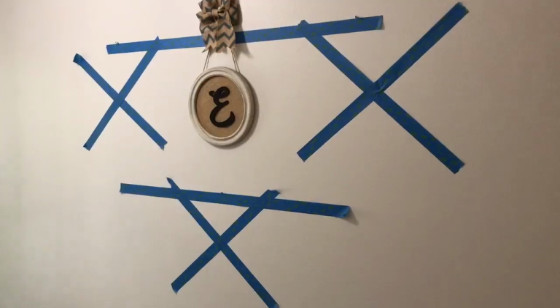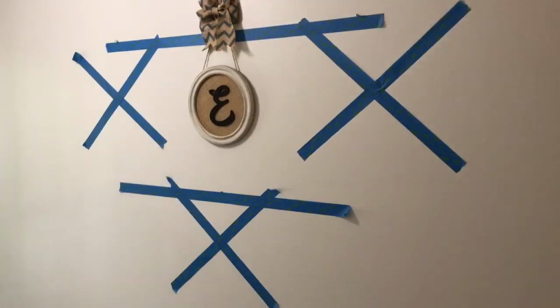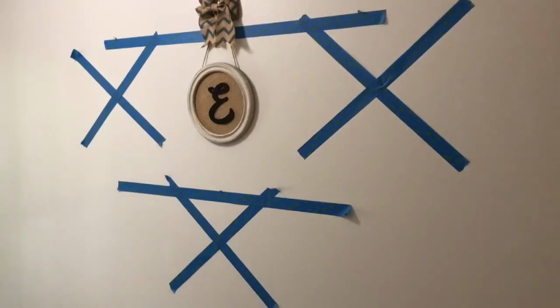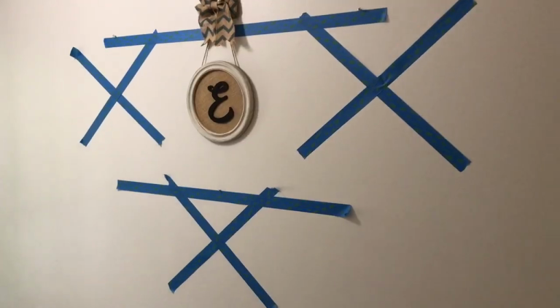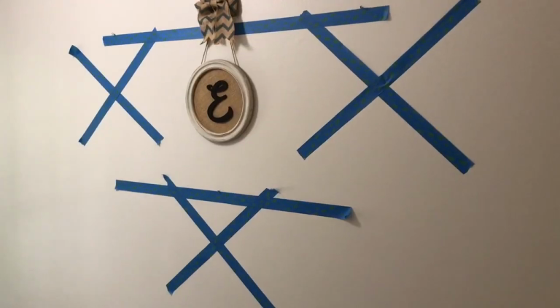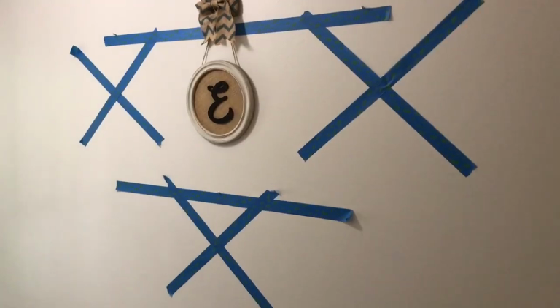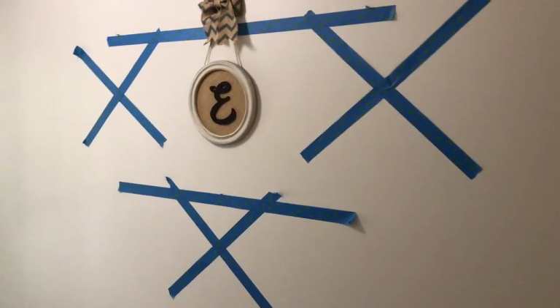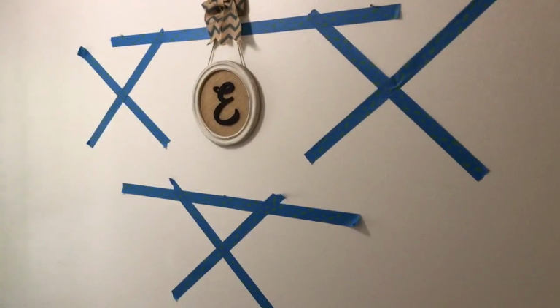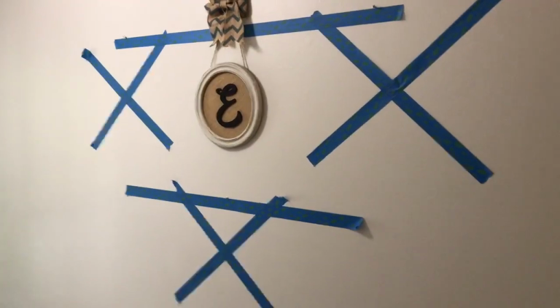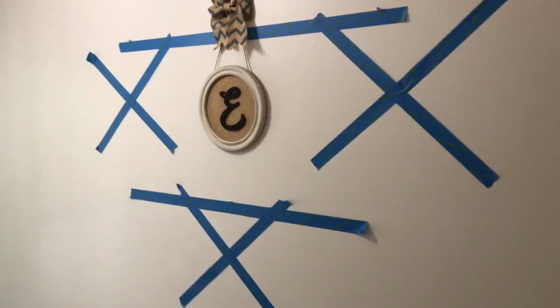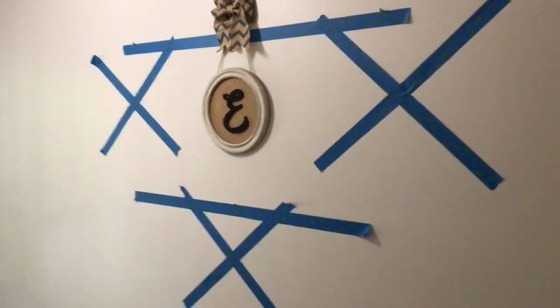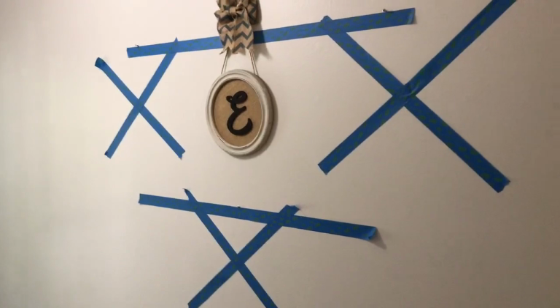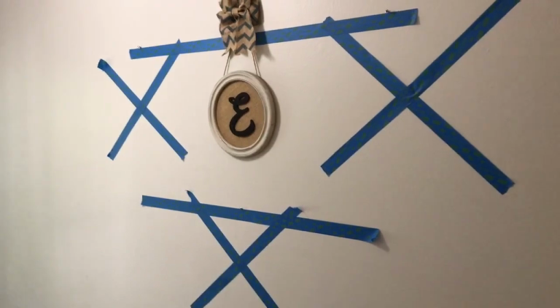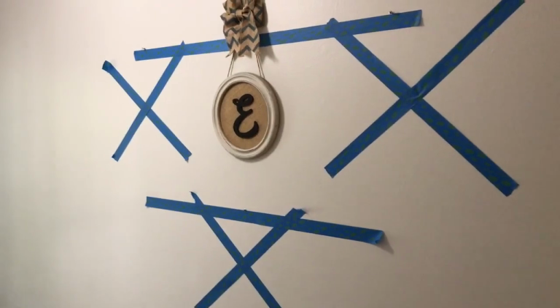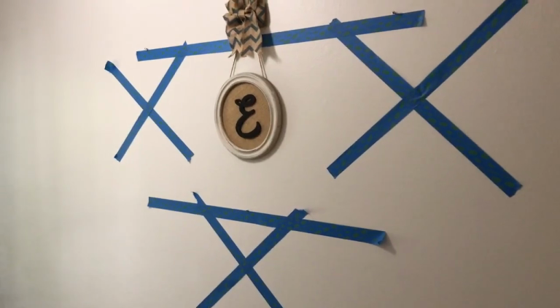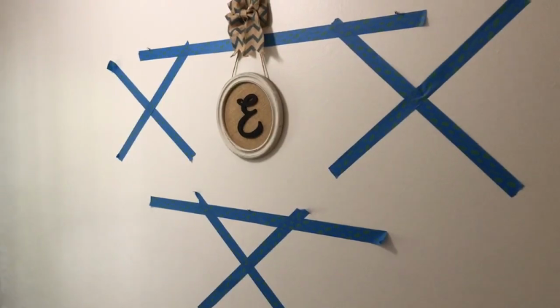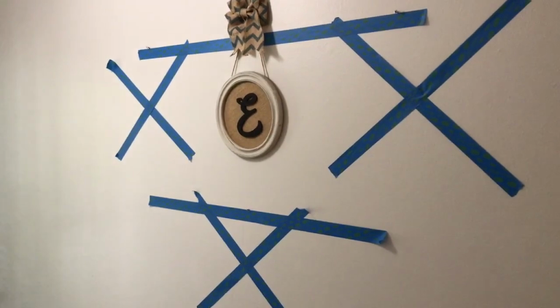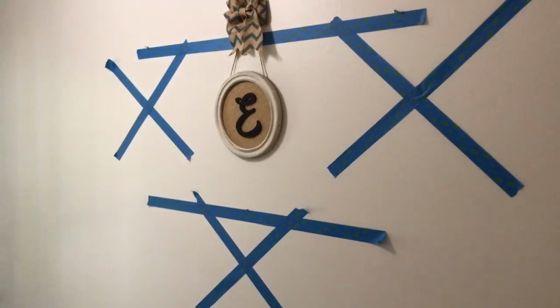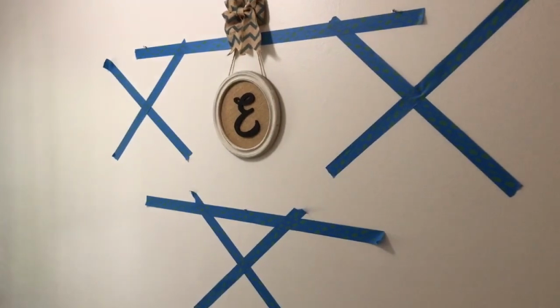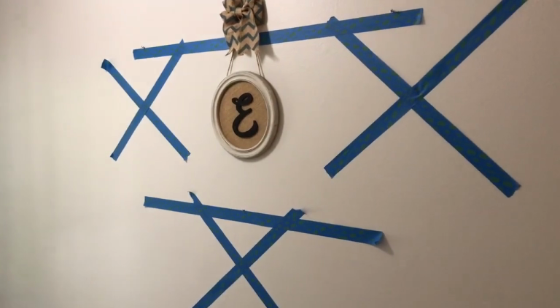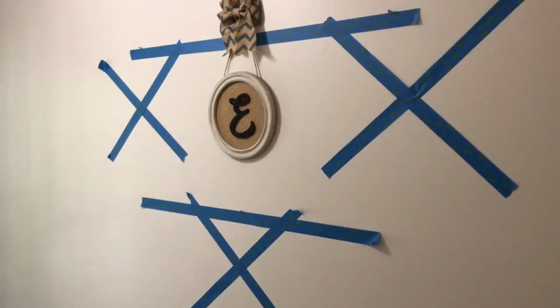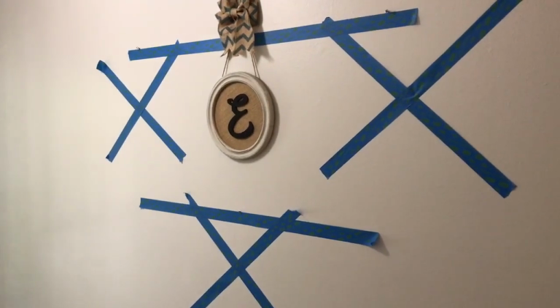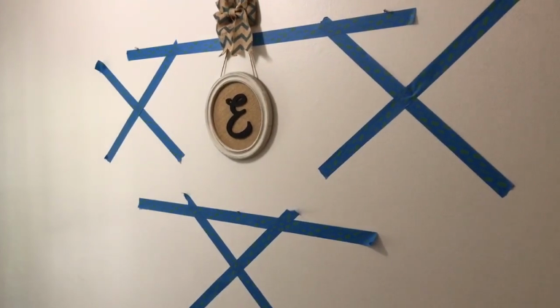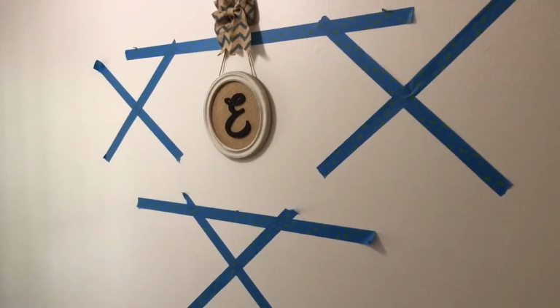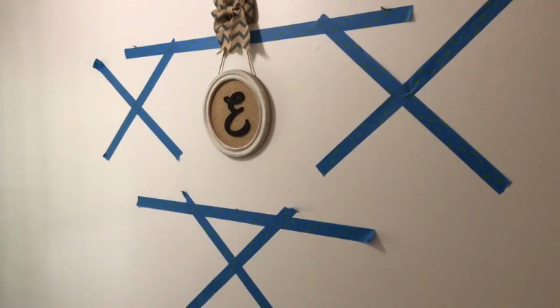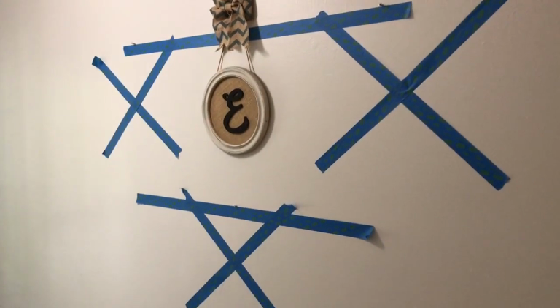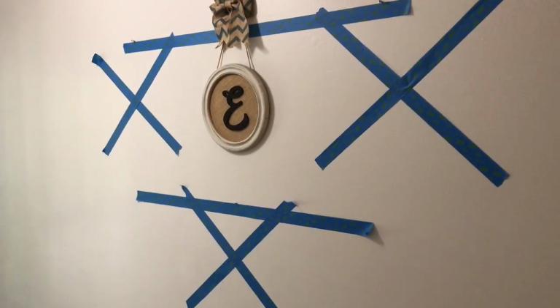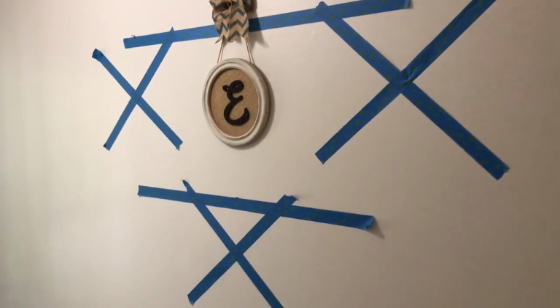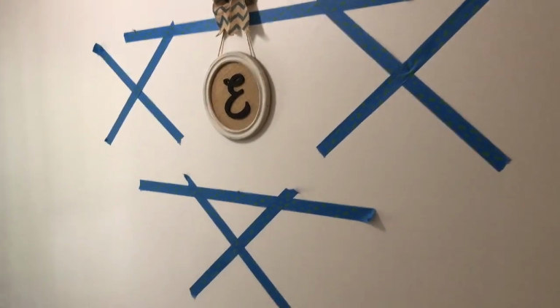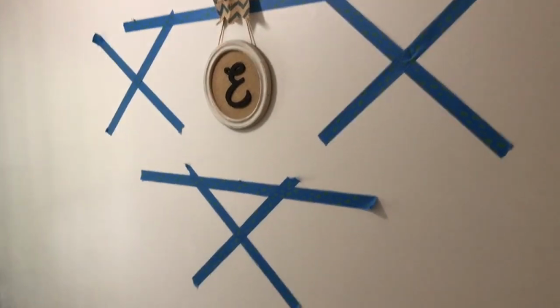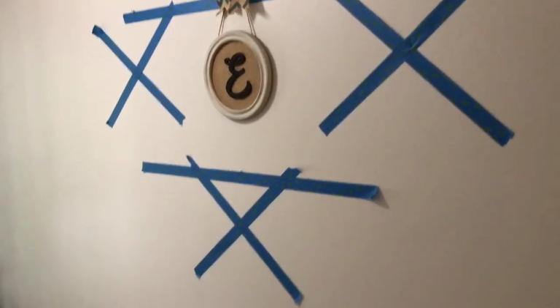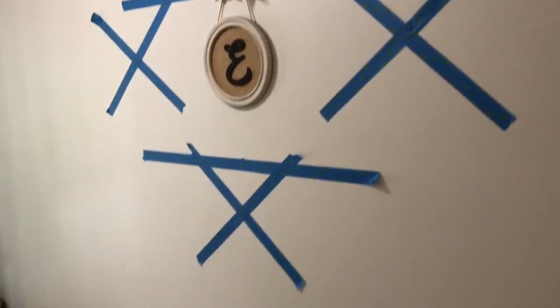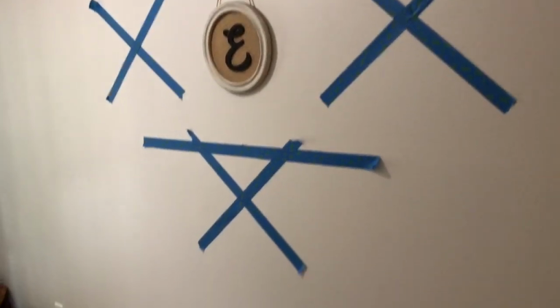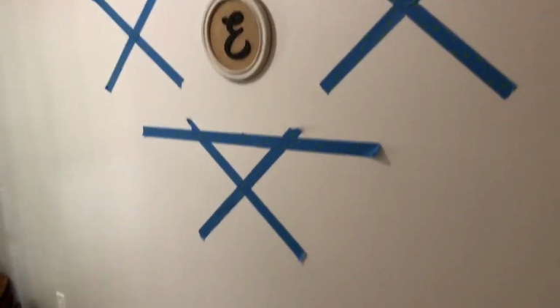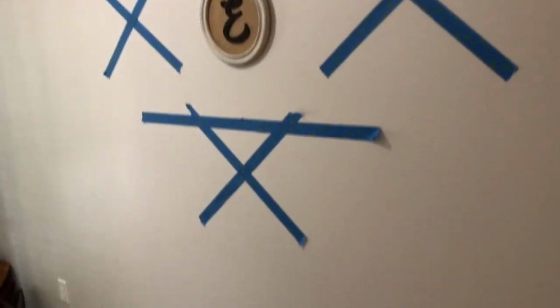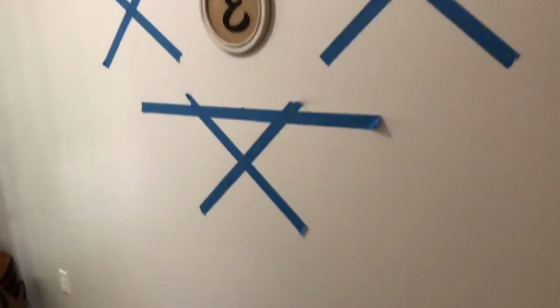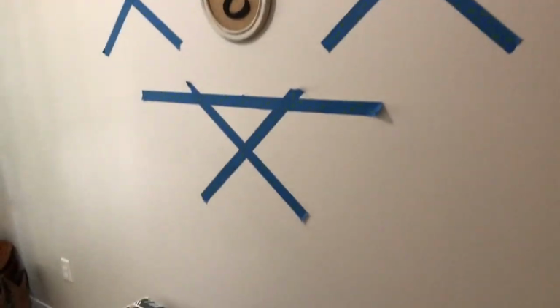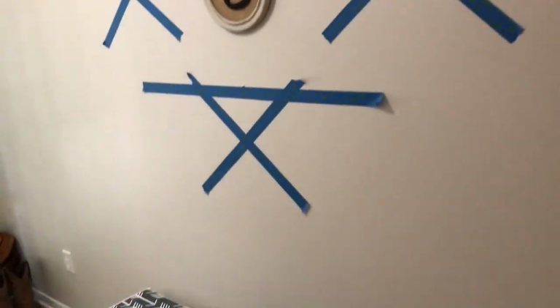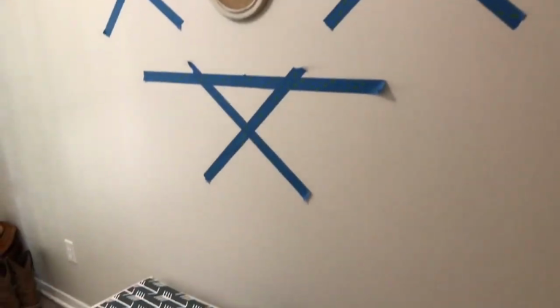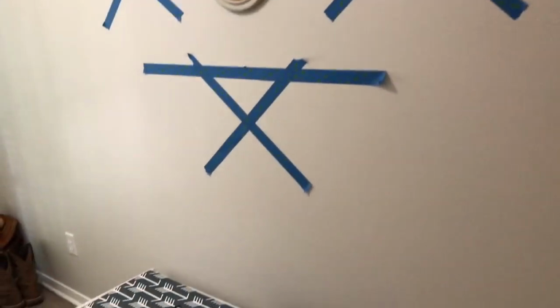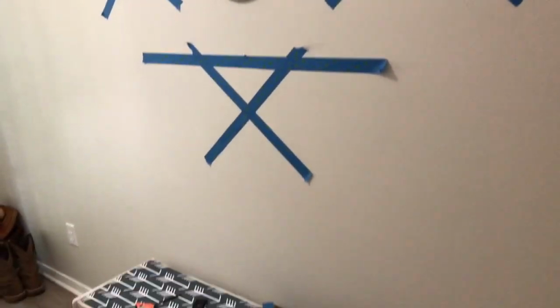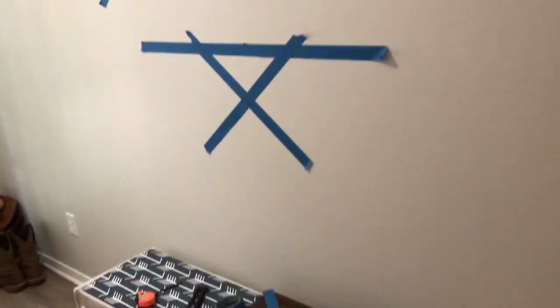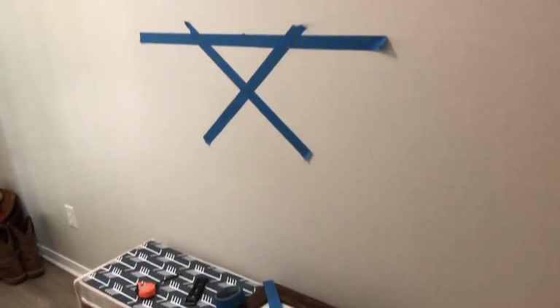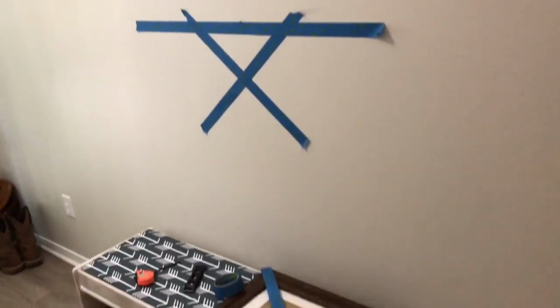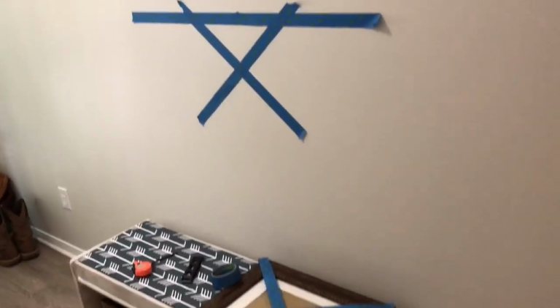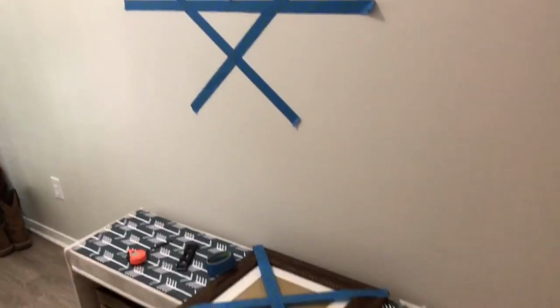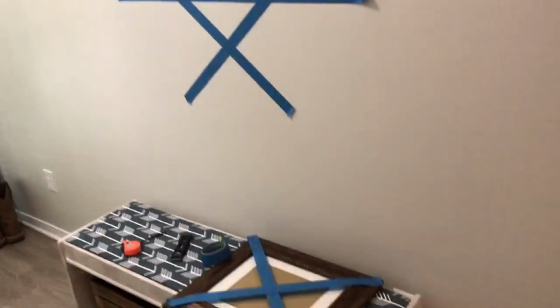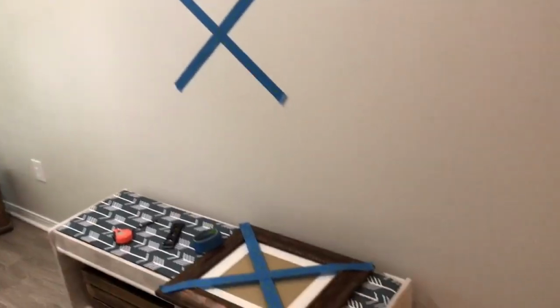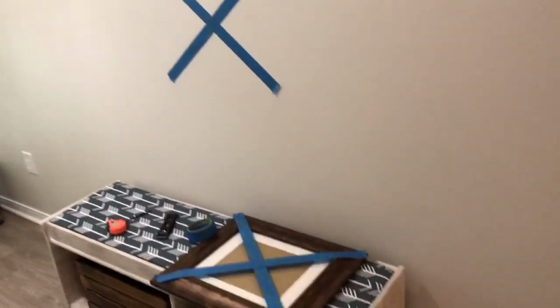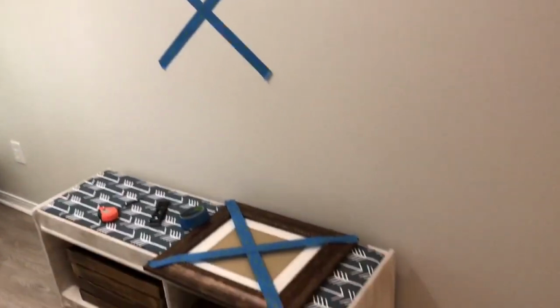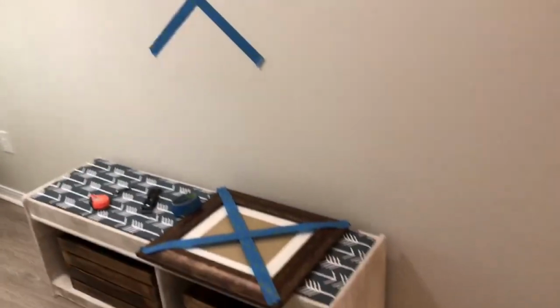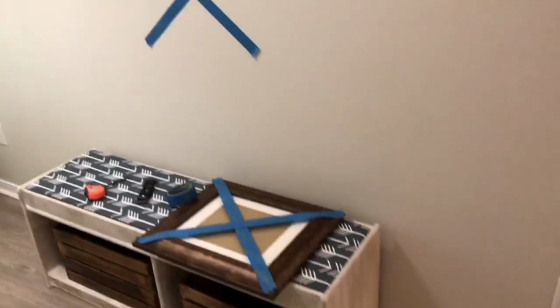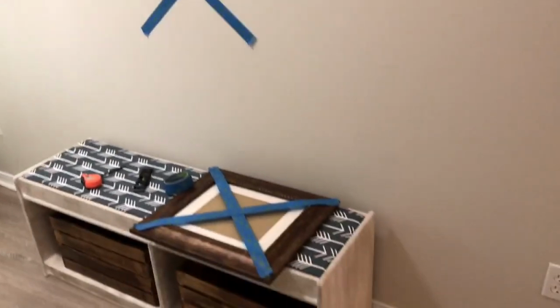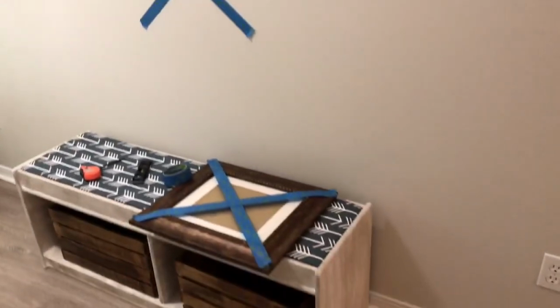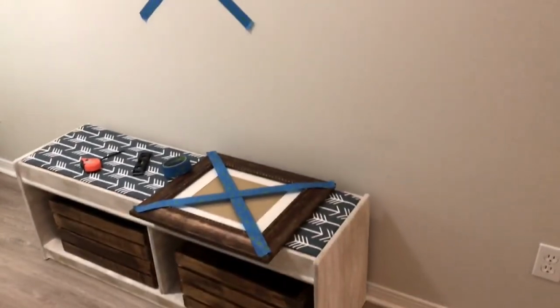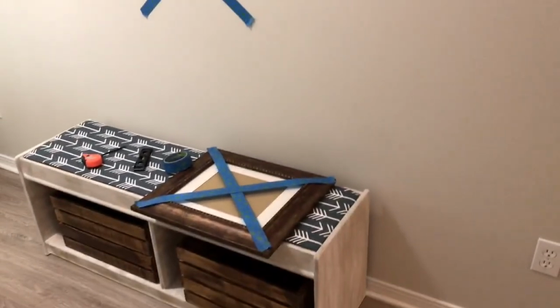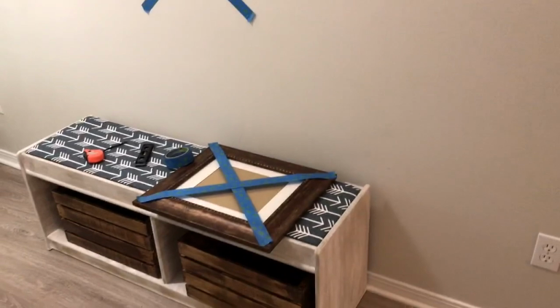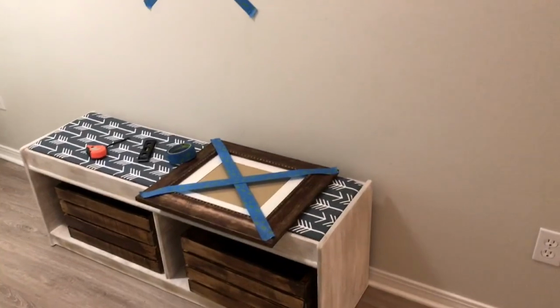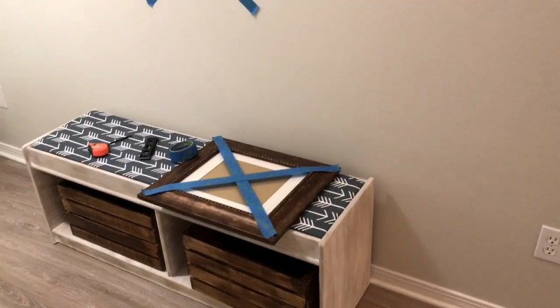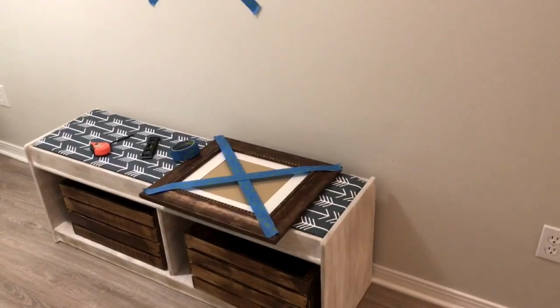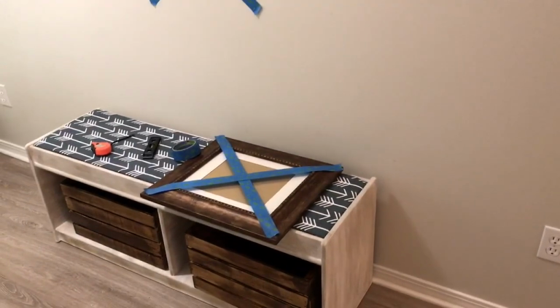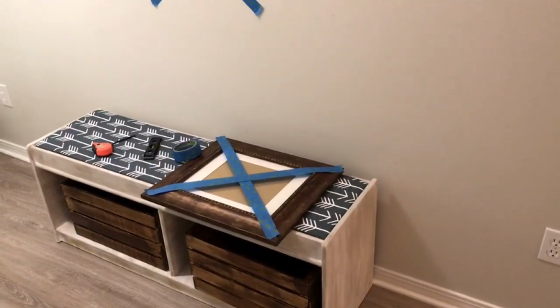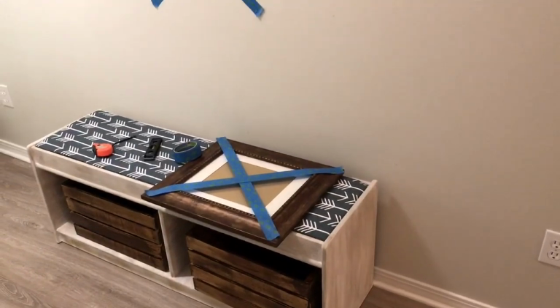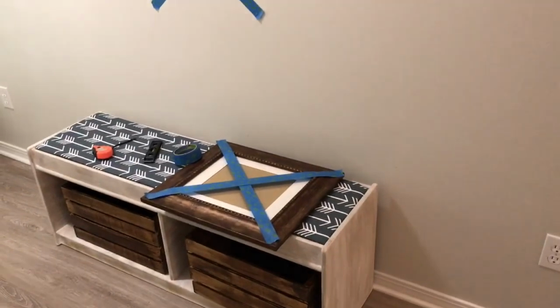Hey guys, it's Lindsey from the blog Repurpose and Upcycle, and I'm gonna step you through how I create a simple gallery wall.